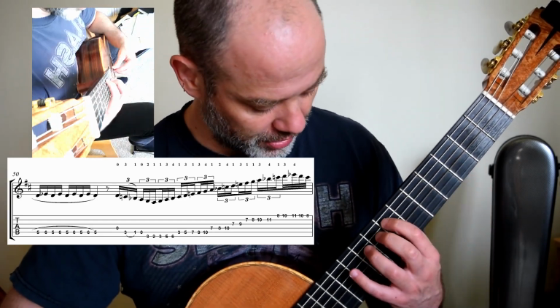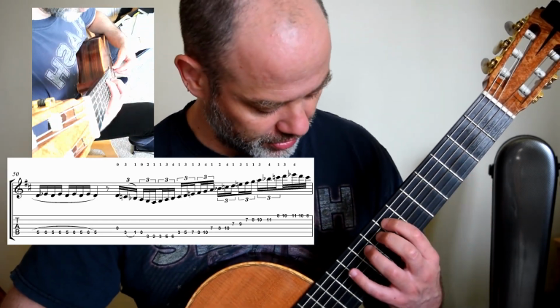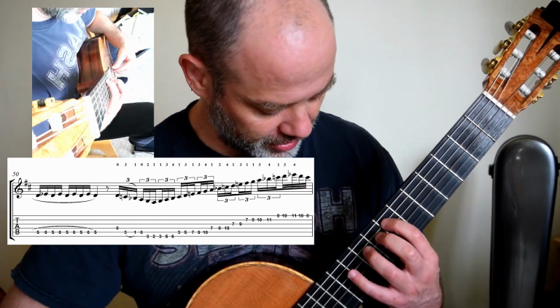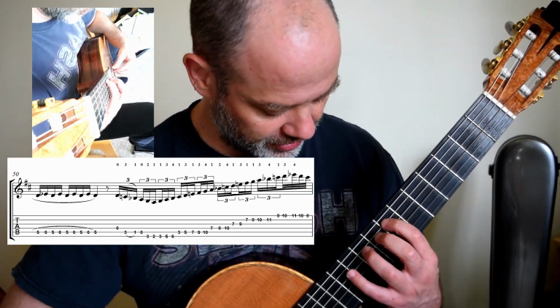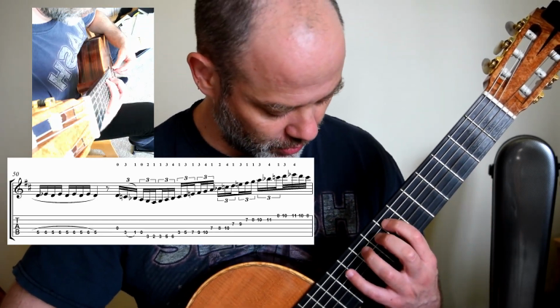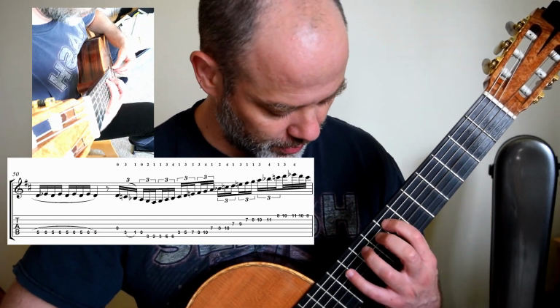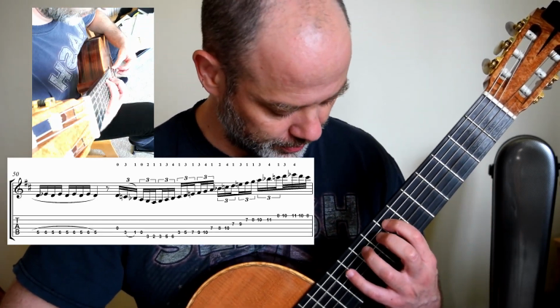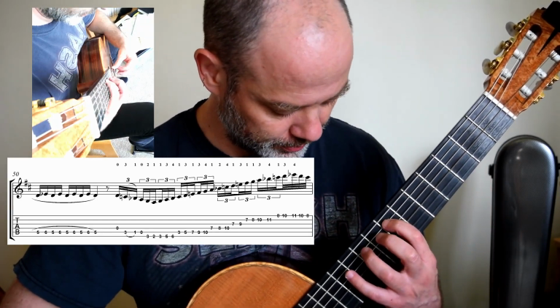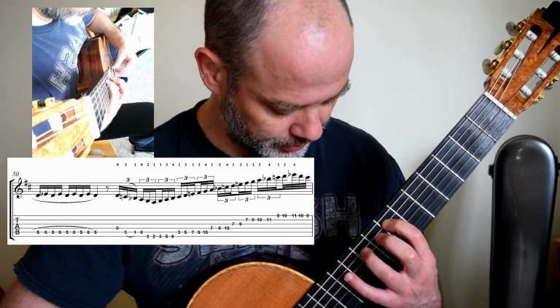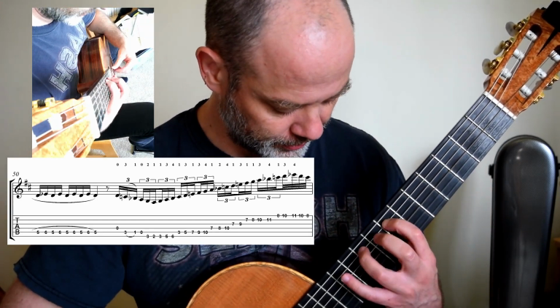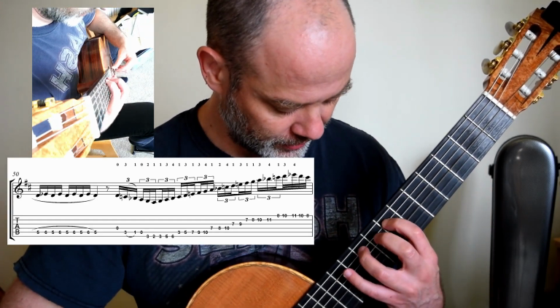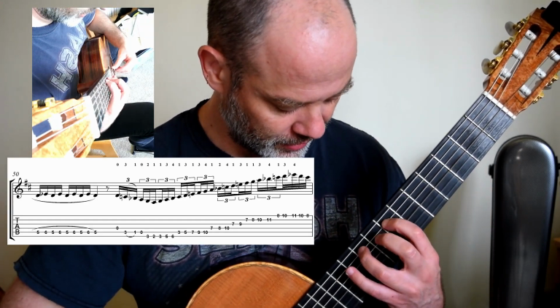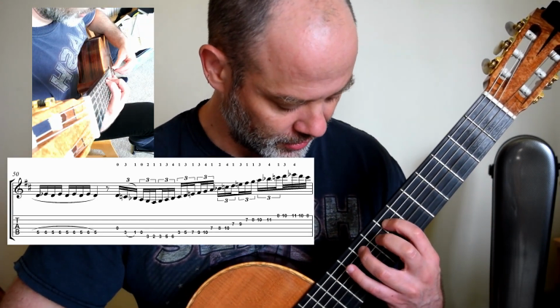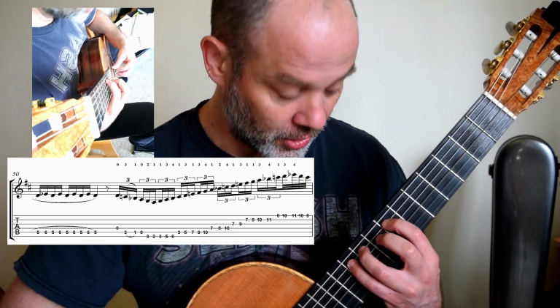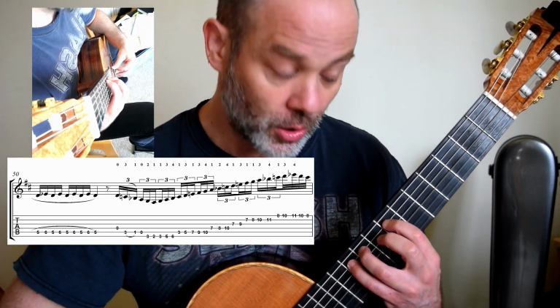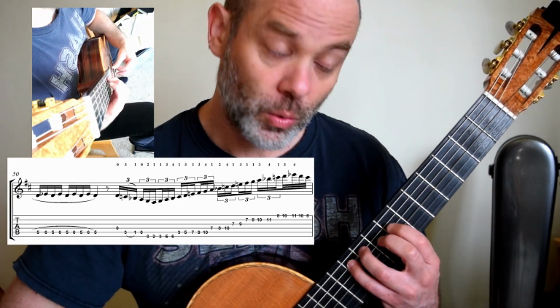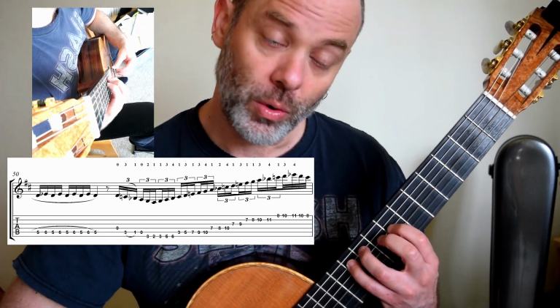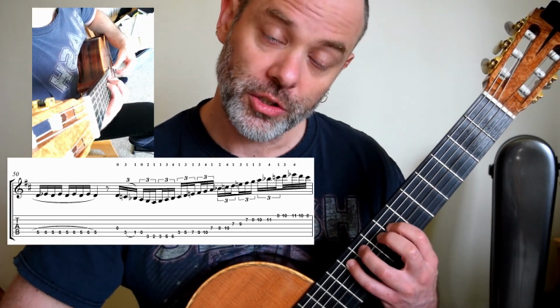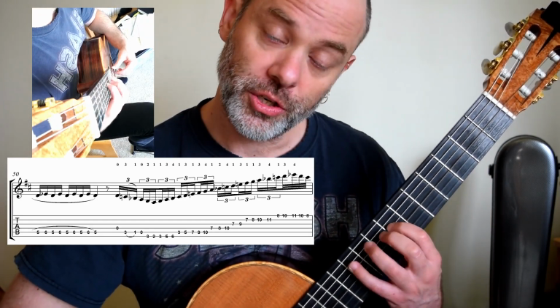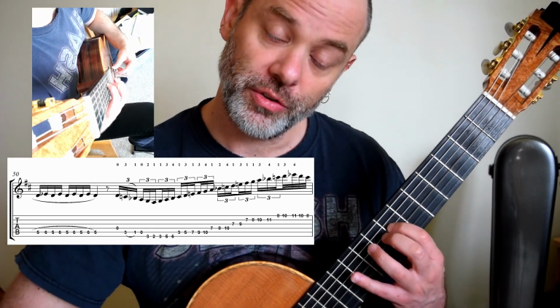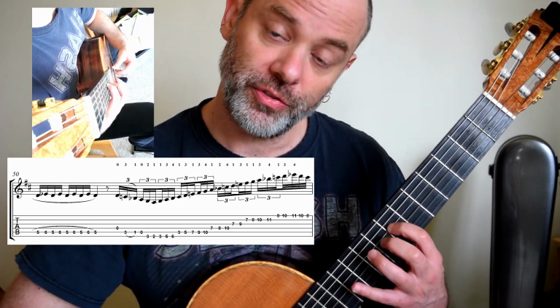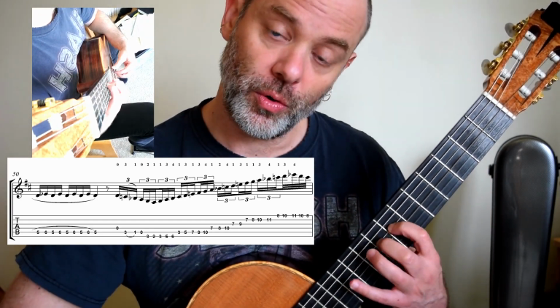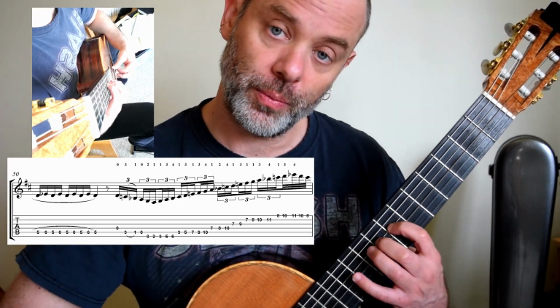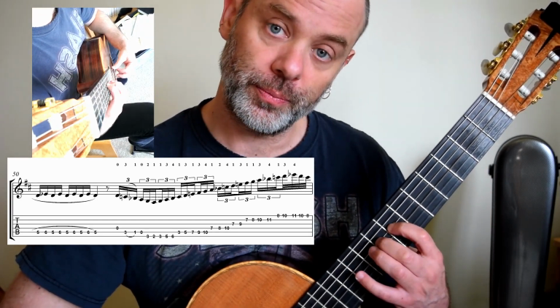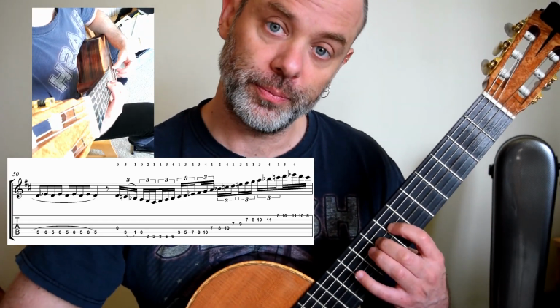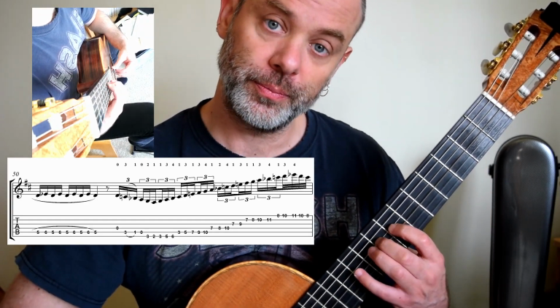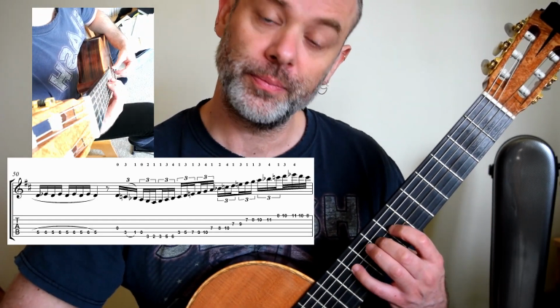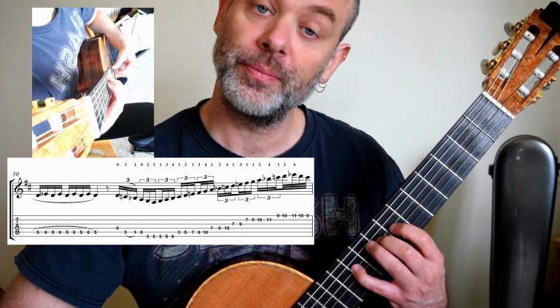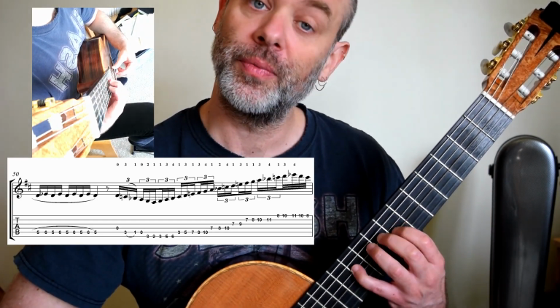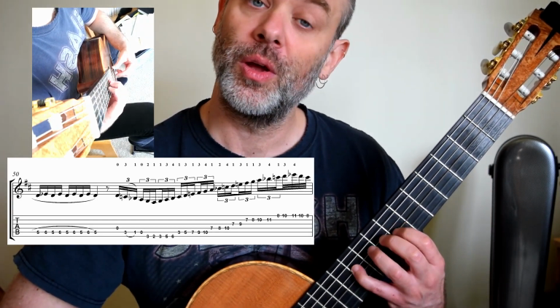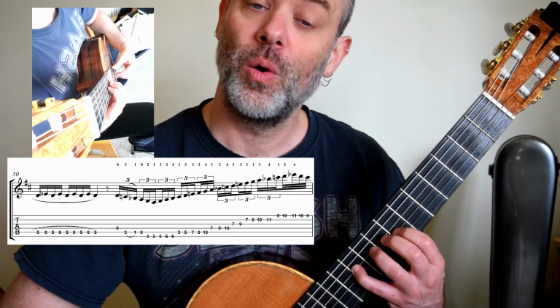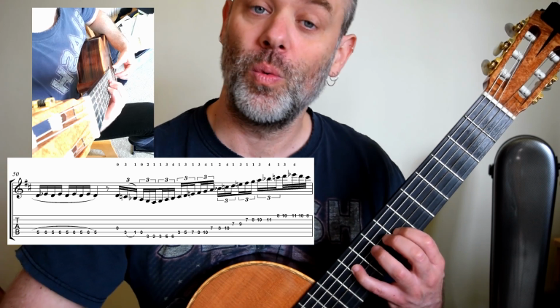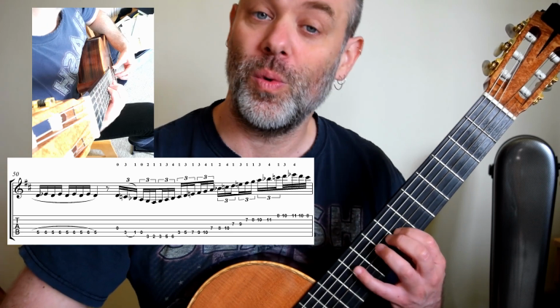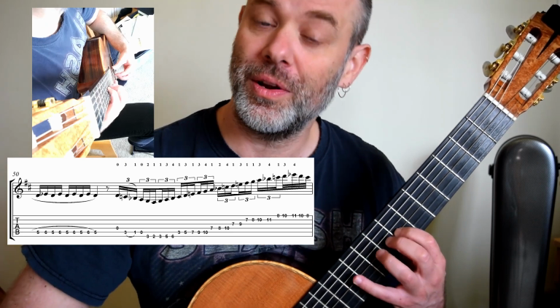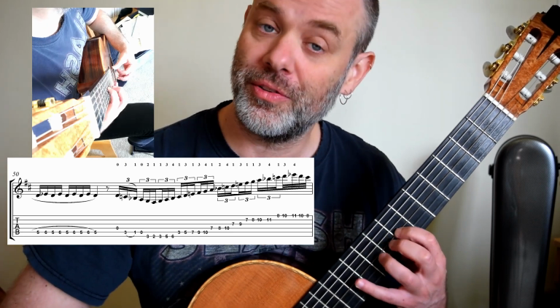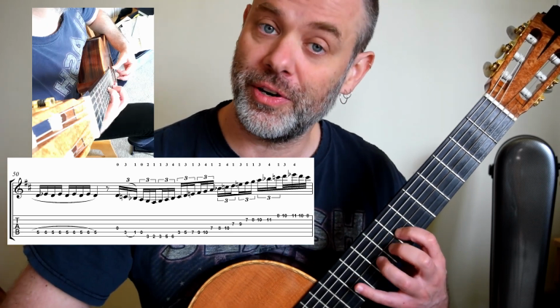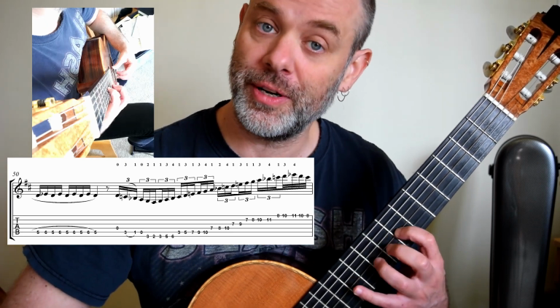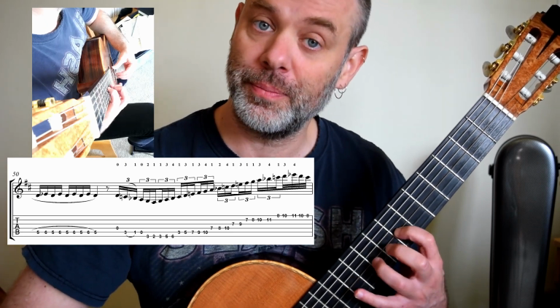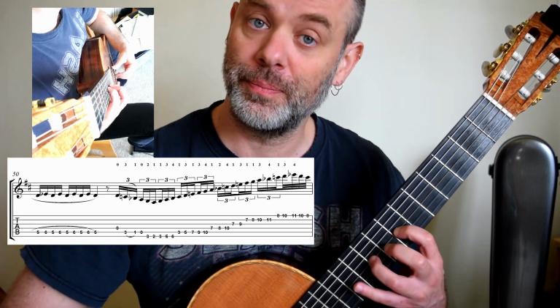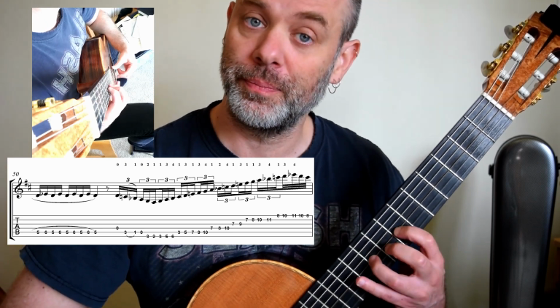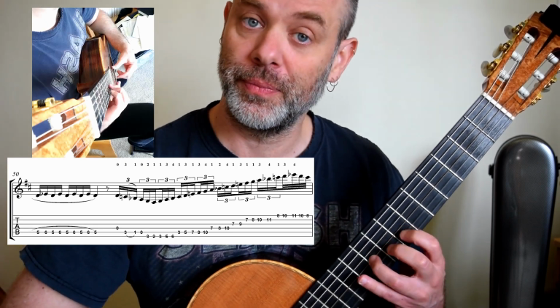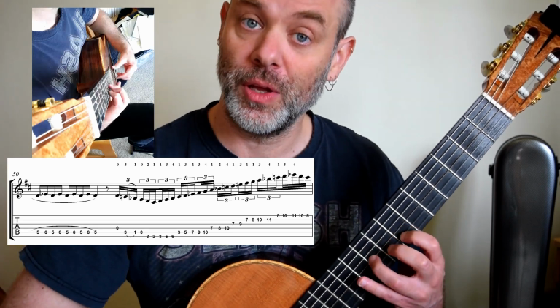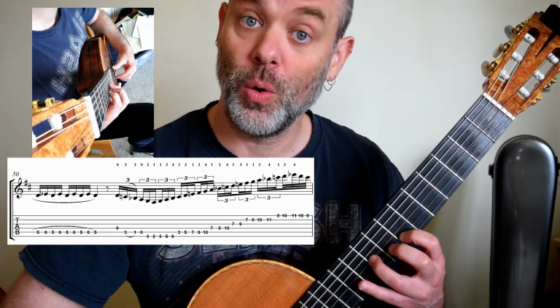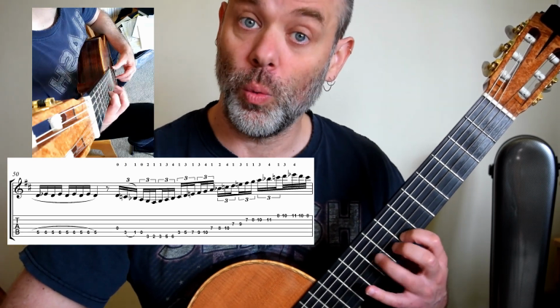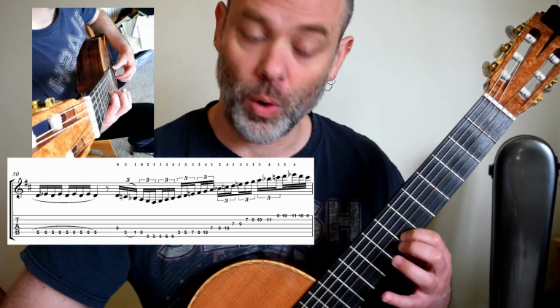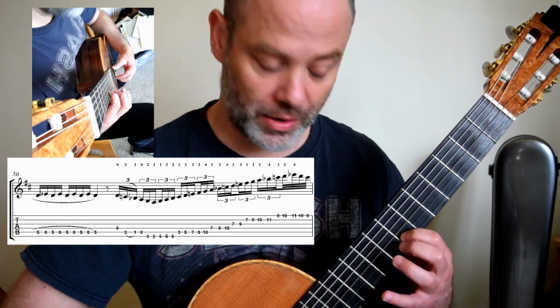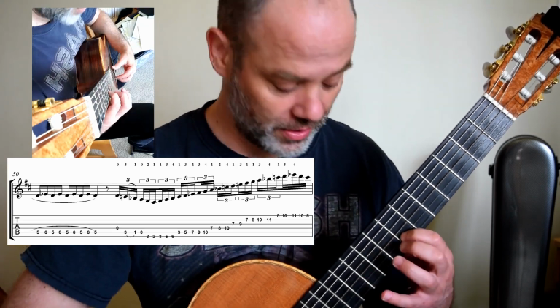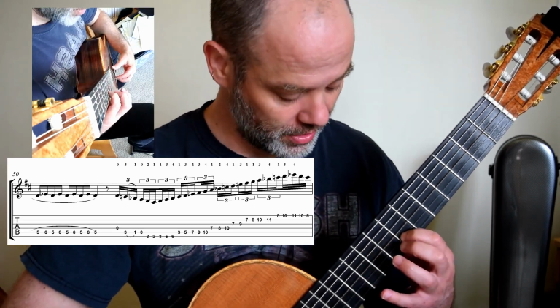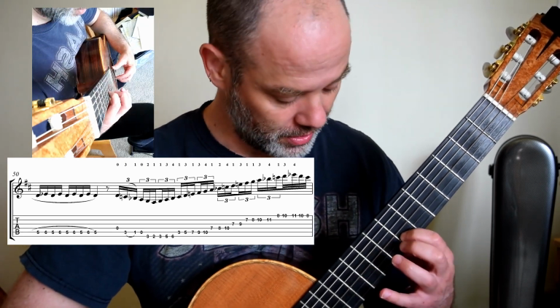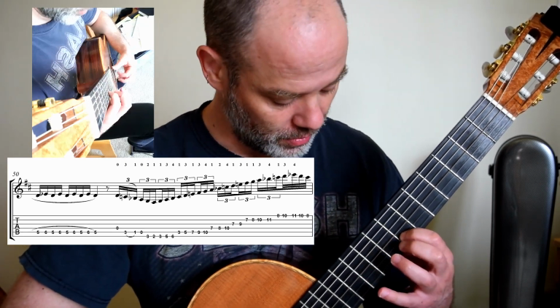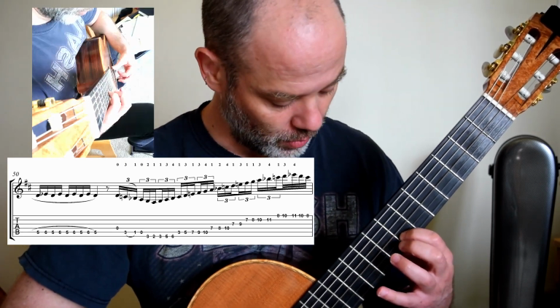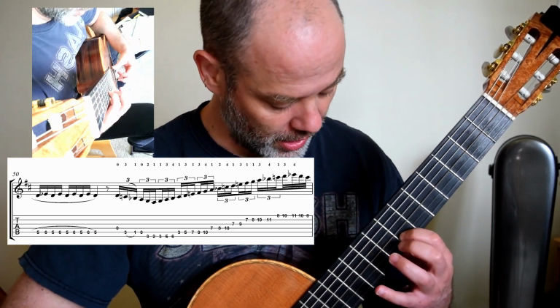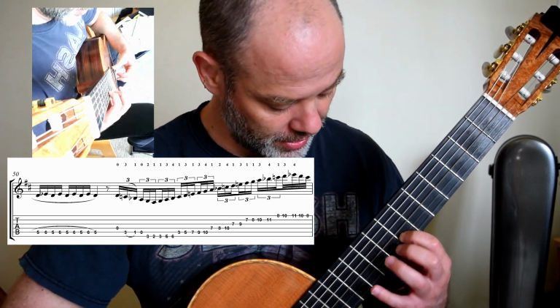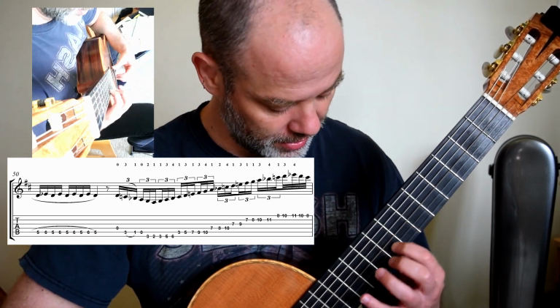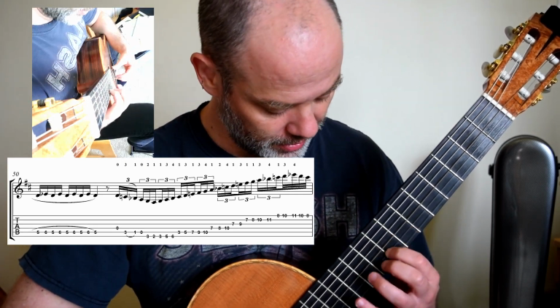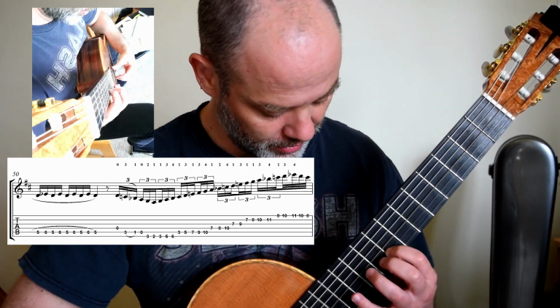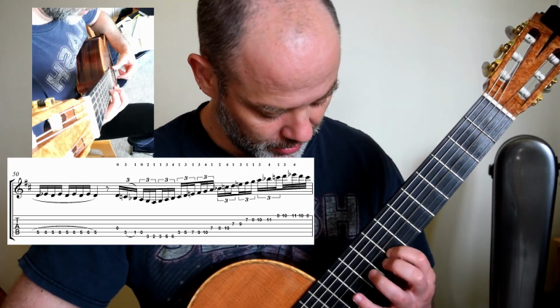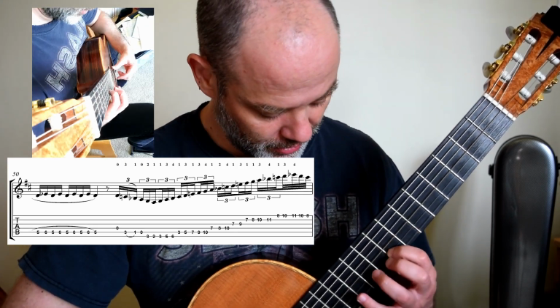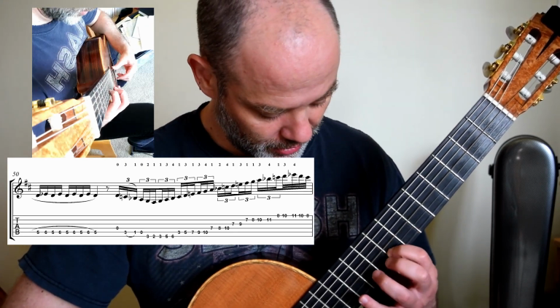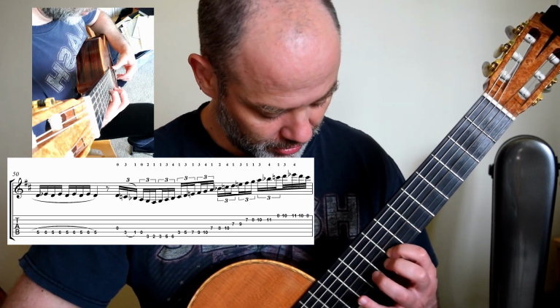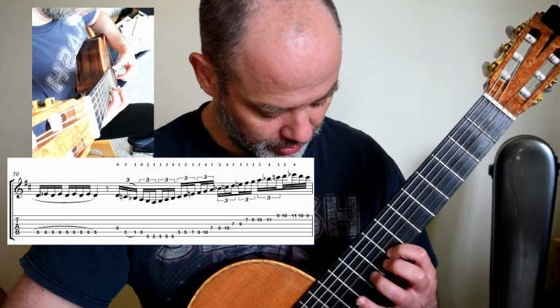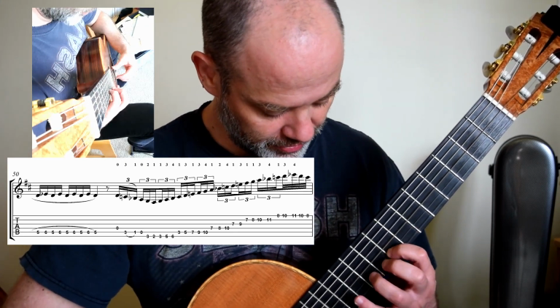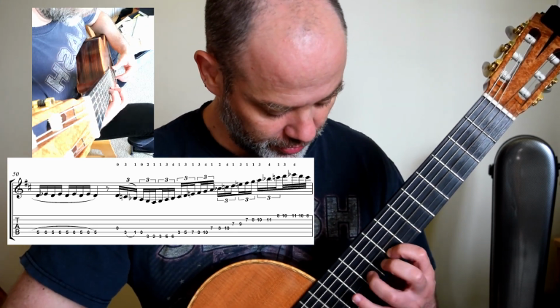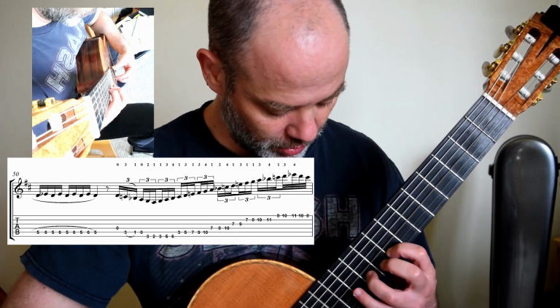In seventh position: 1, 3, 4, 1, 2, 4, 1, 3, 1, 1, 3, 4.